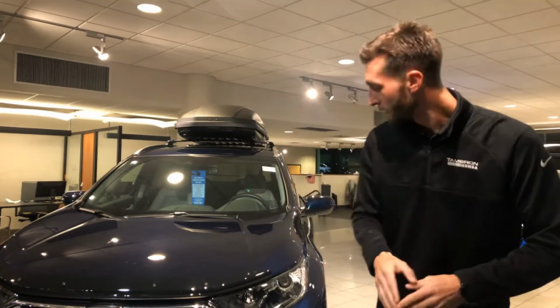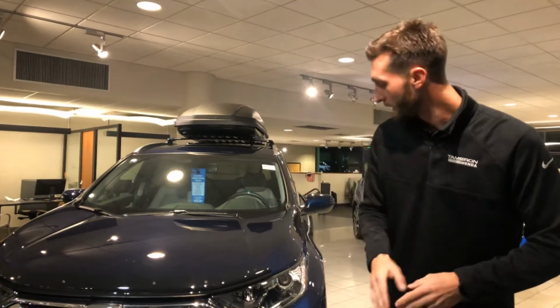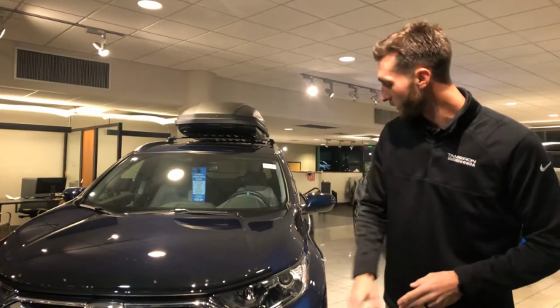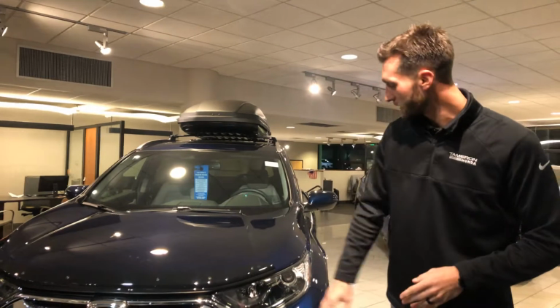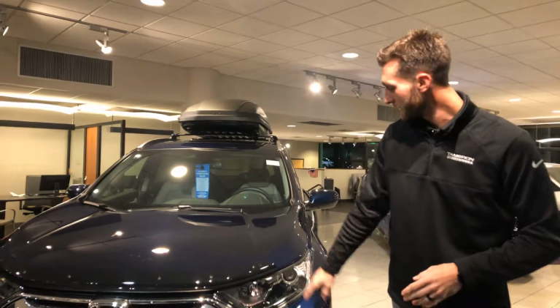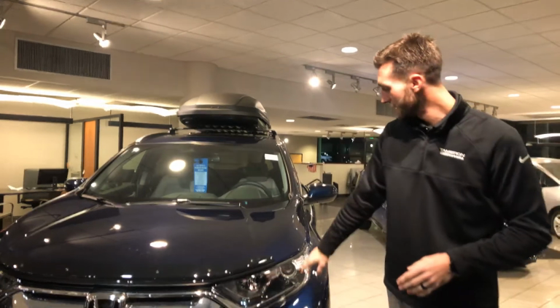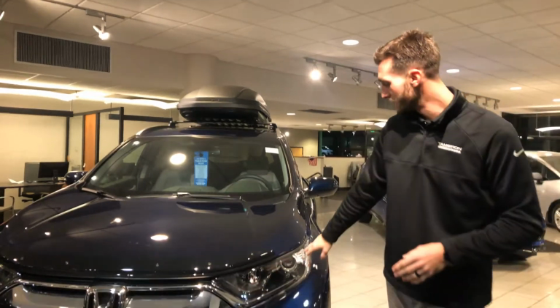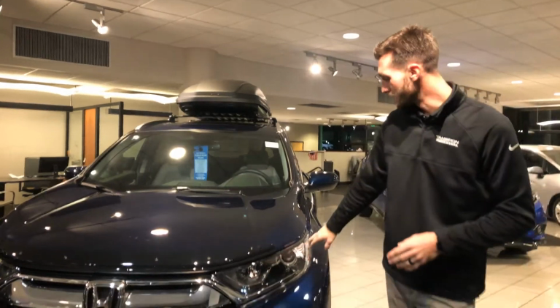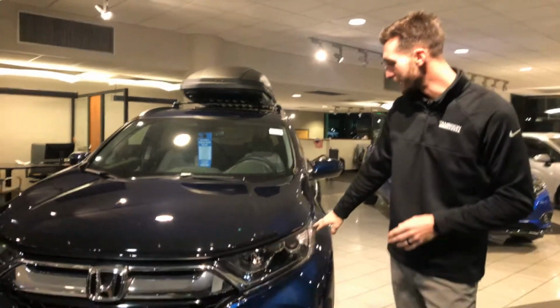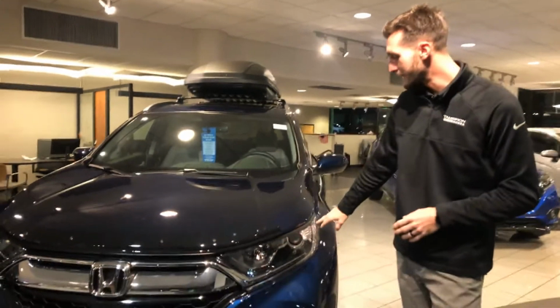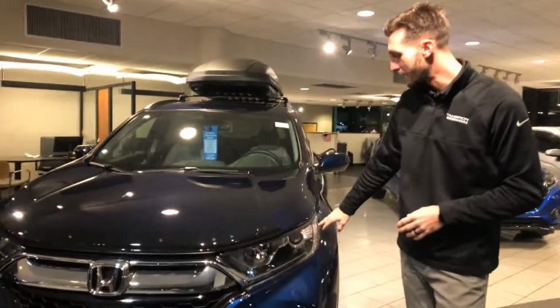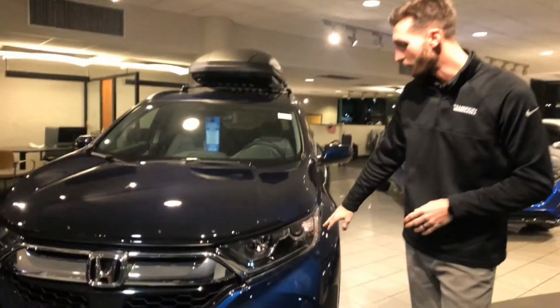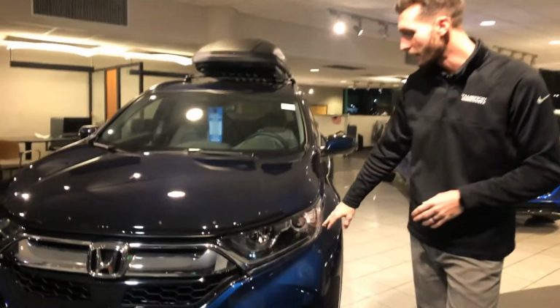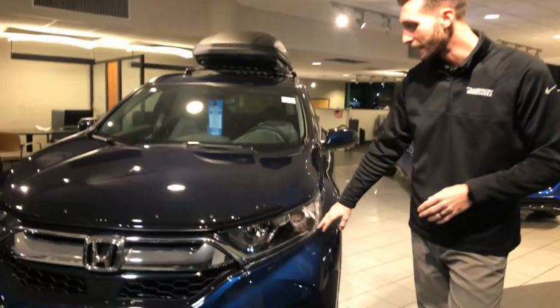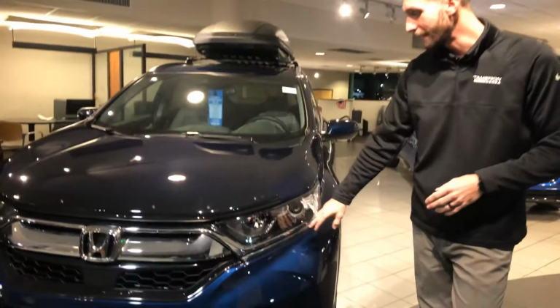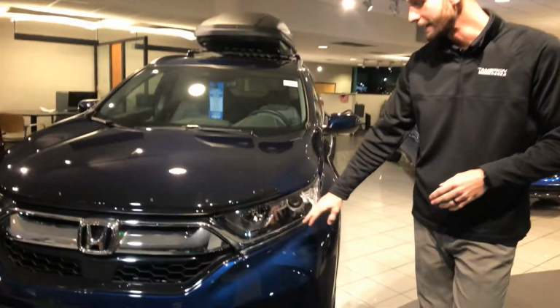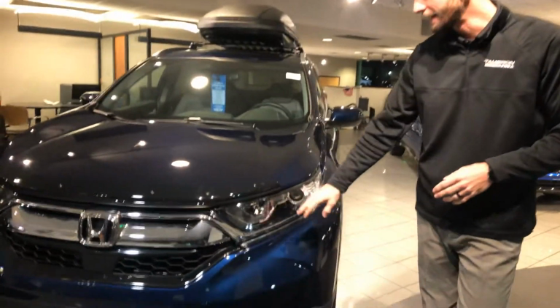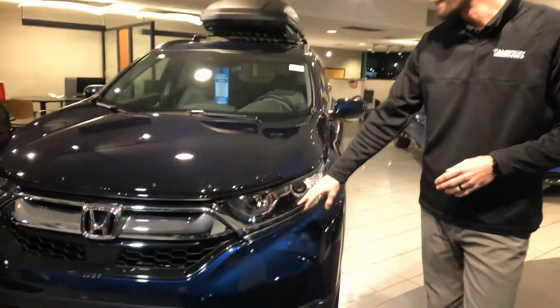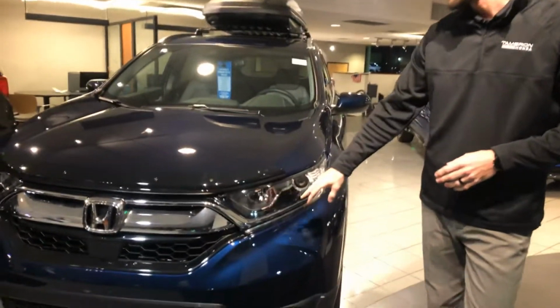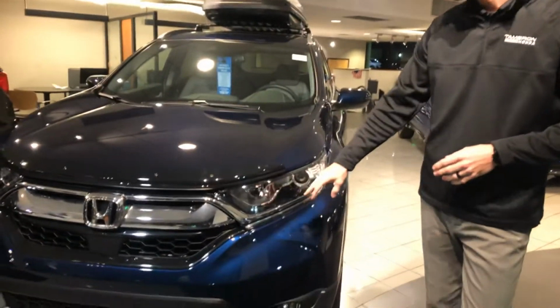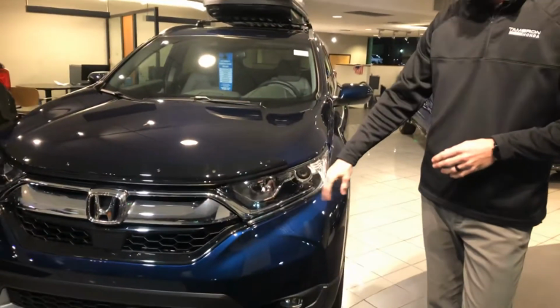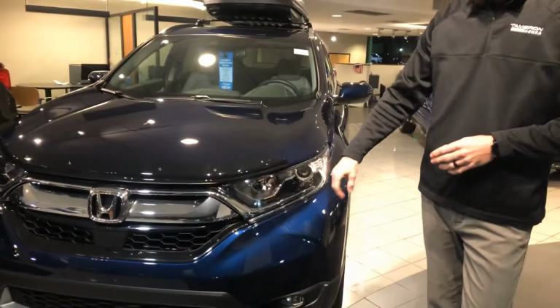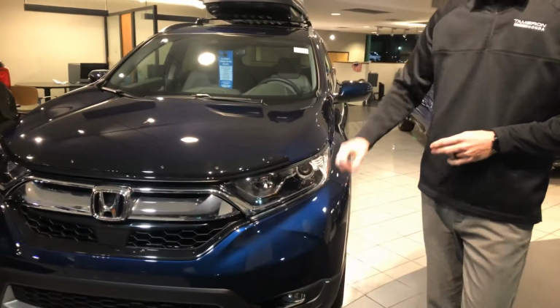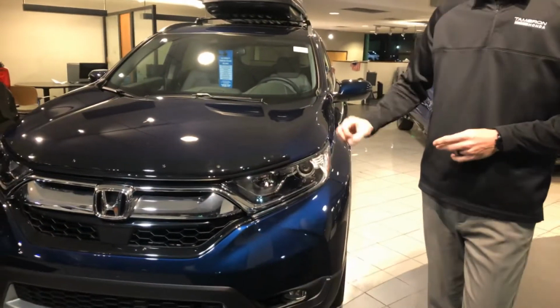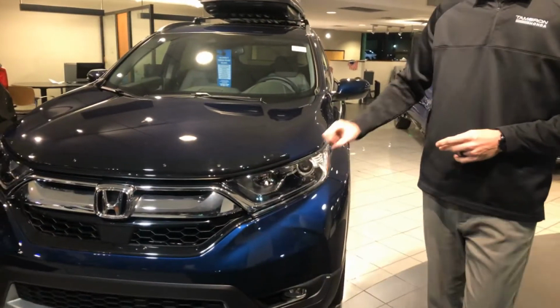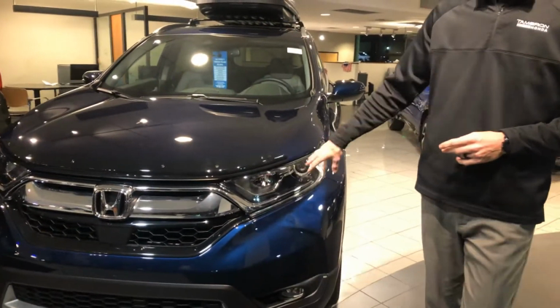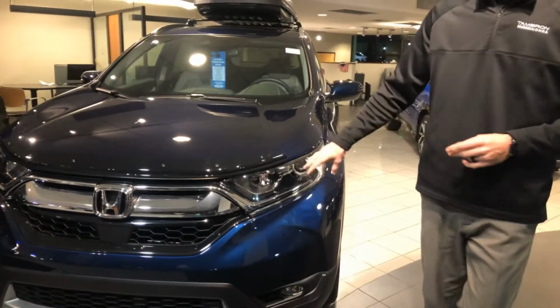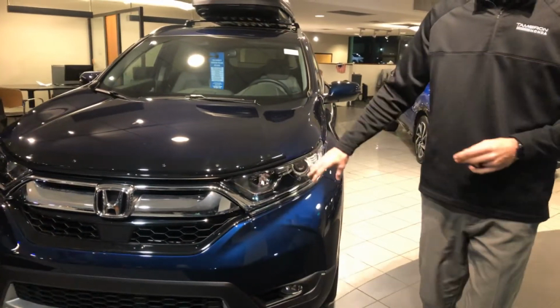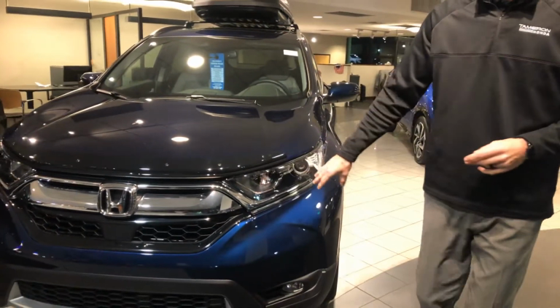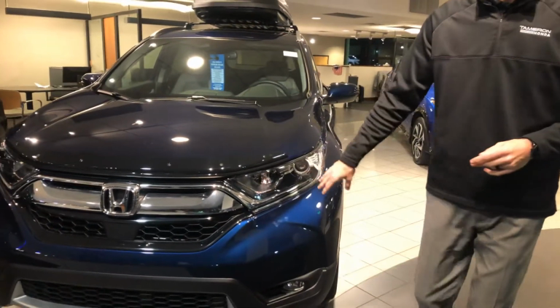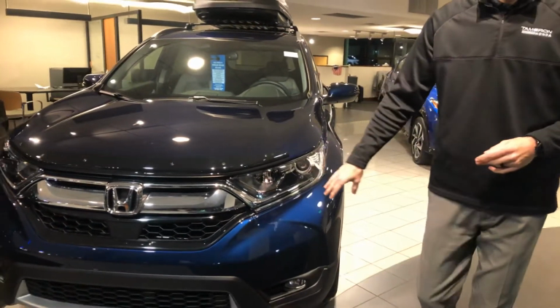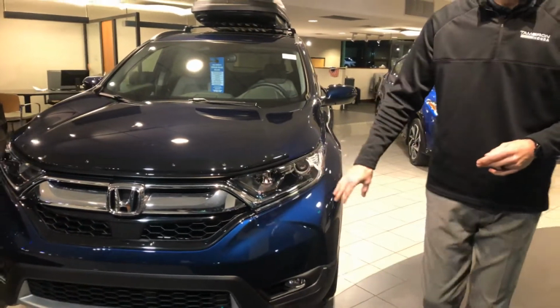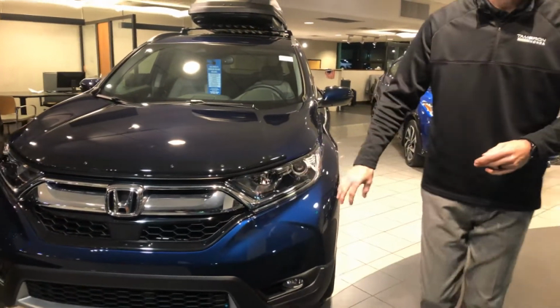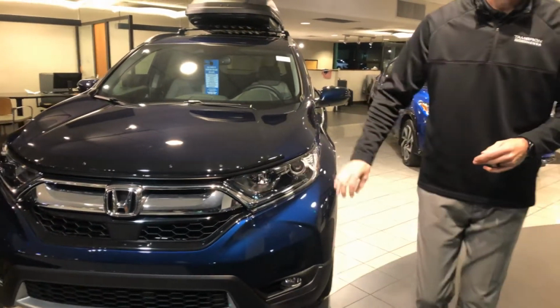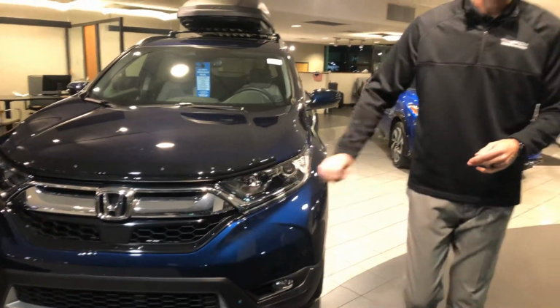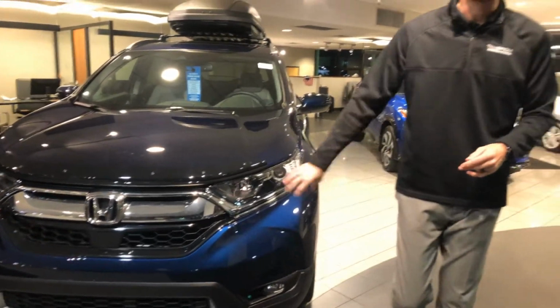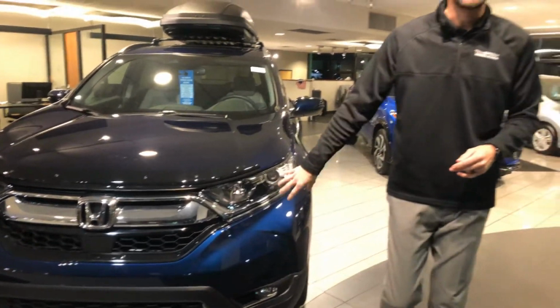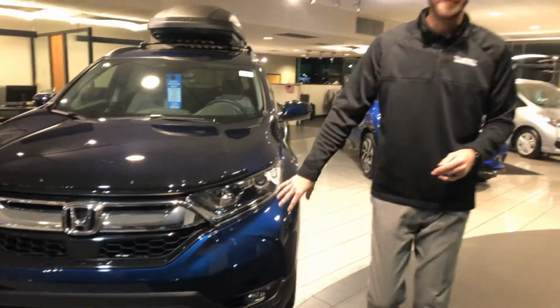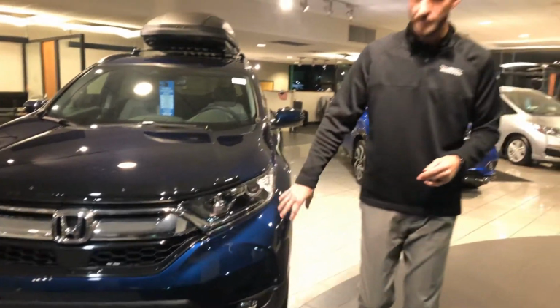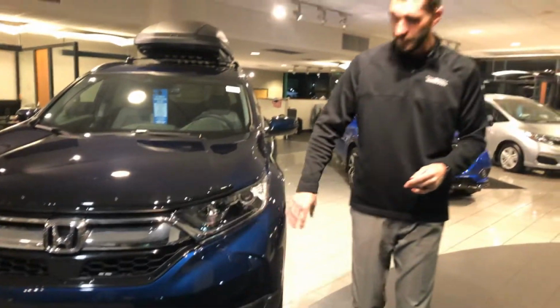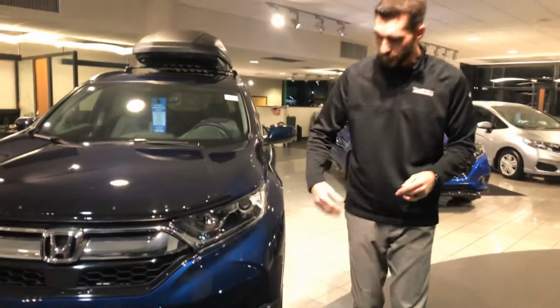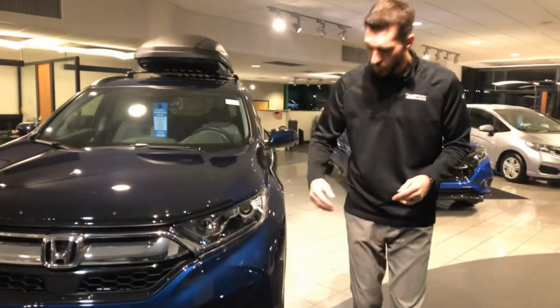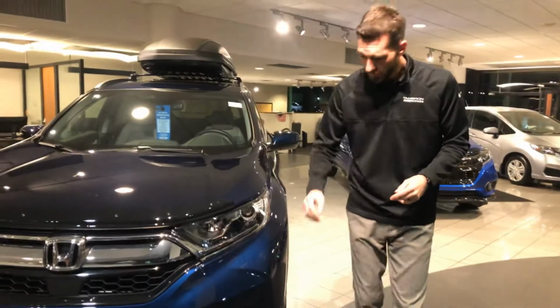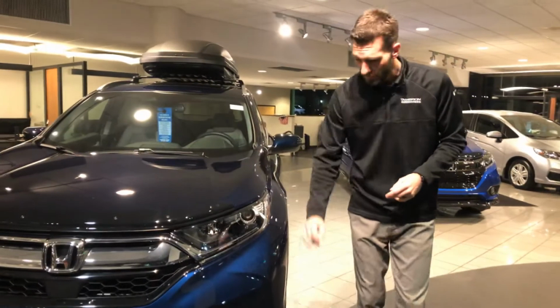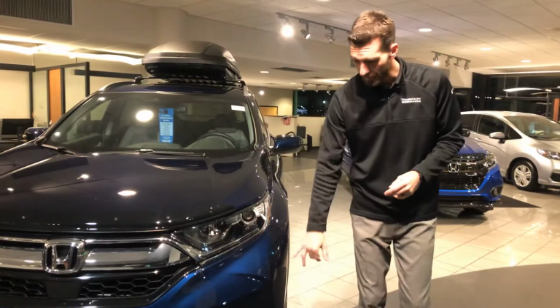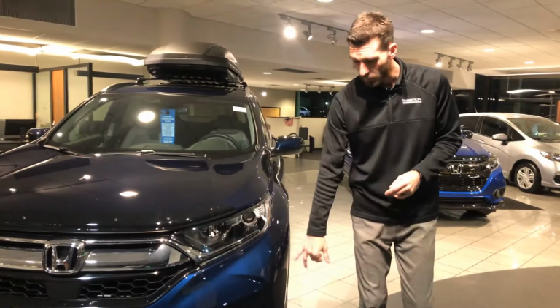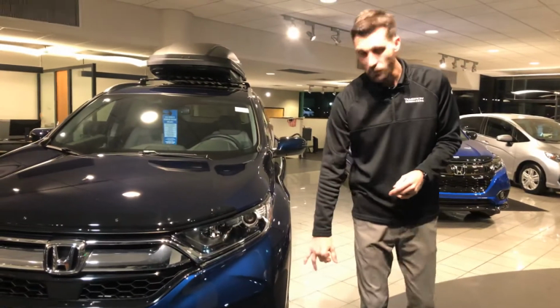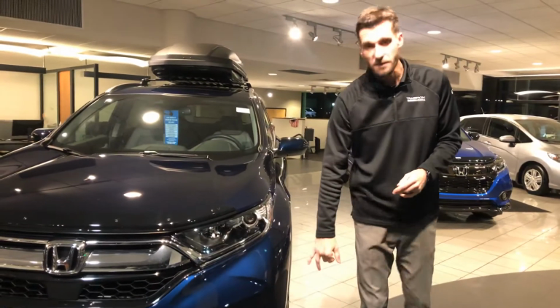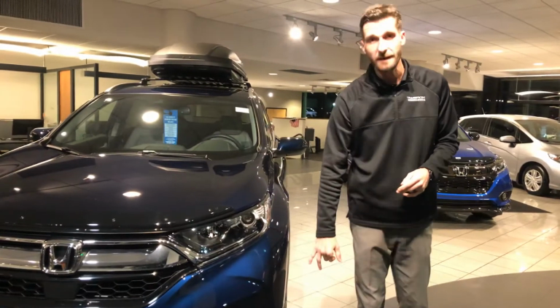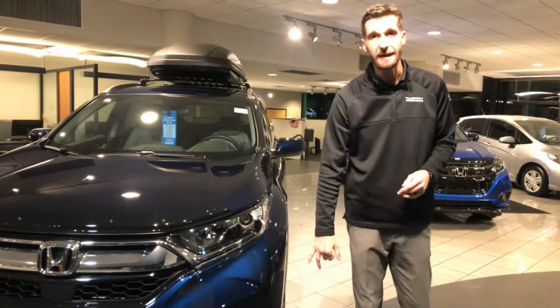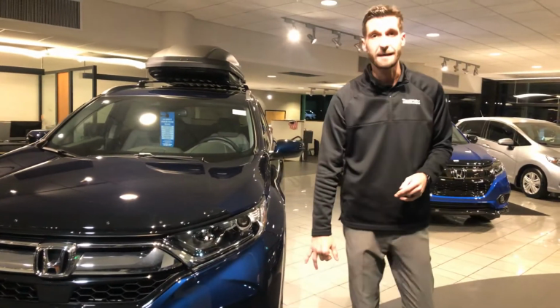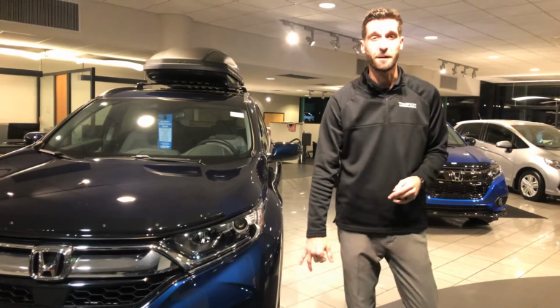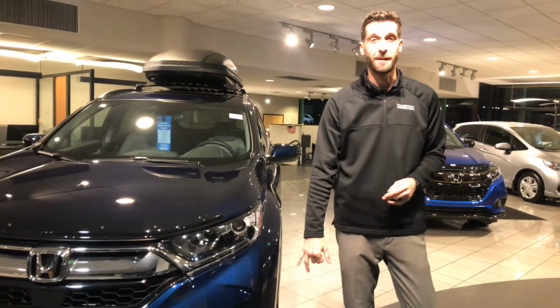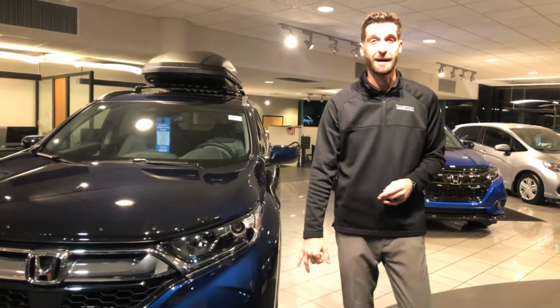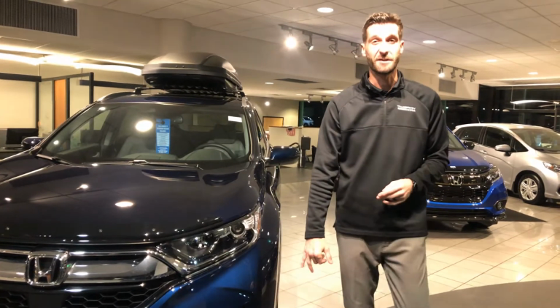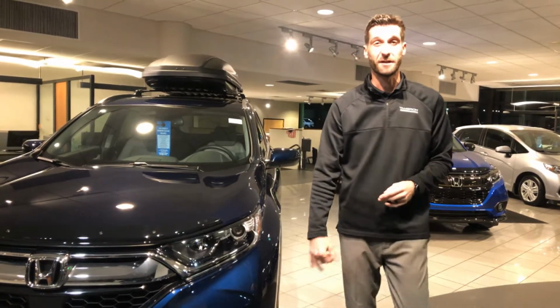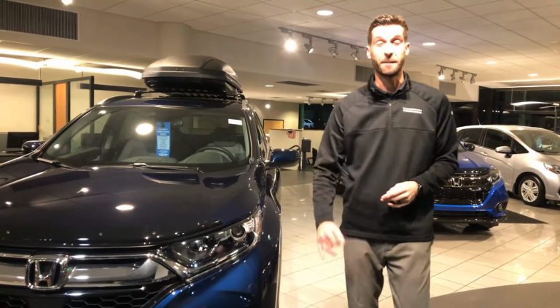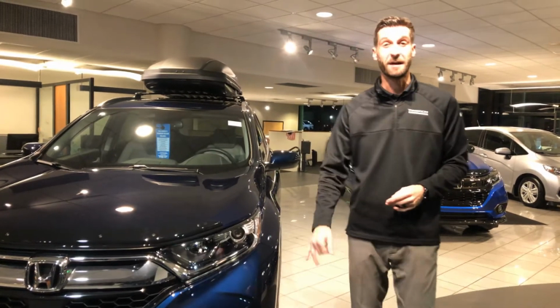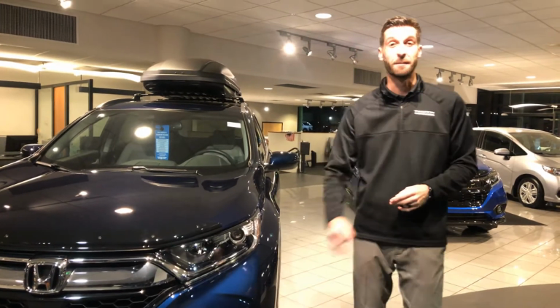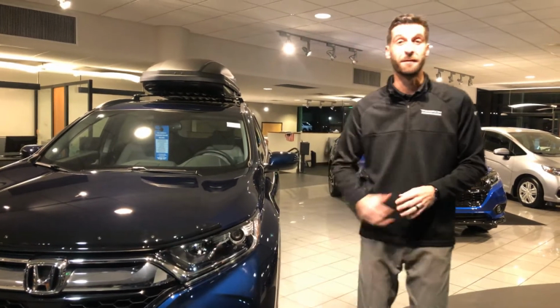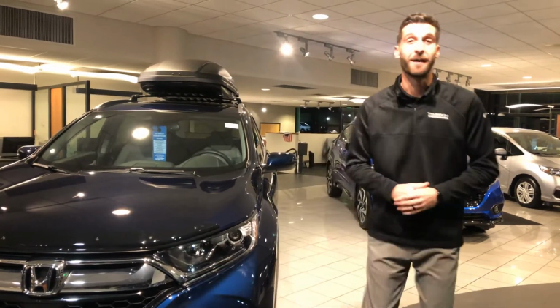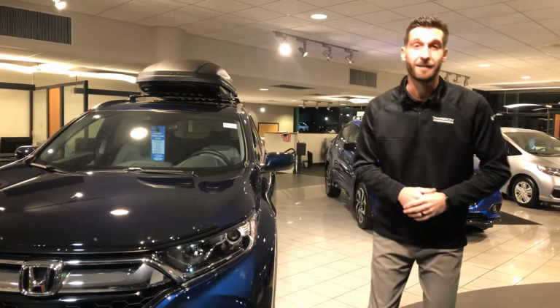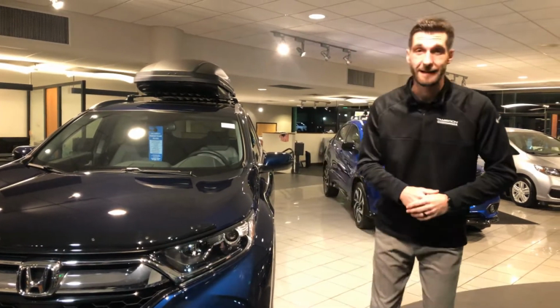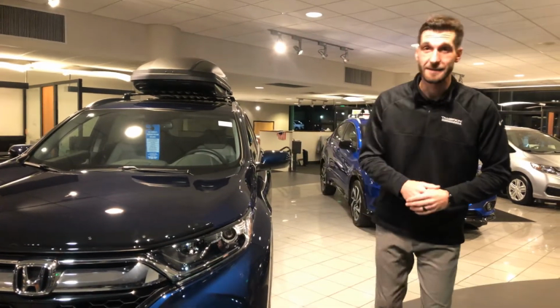You're also going to get your daytime running LED lights, automatic high and low beams — it'll be halogen — and of course in the EXL package you're going to pick up a bottom line too.